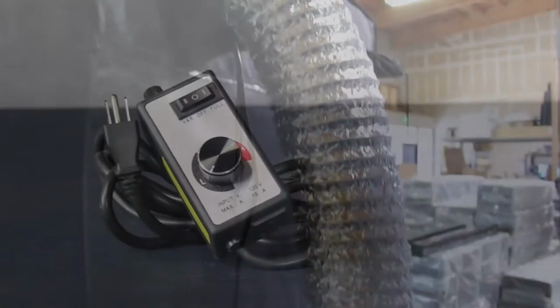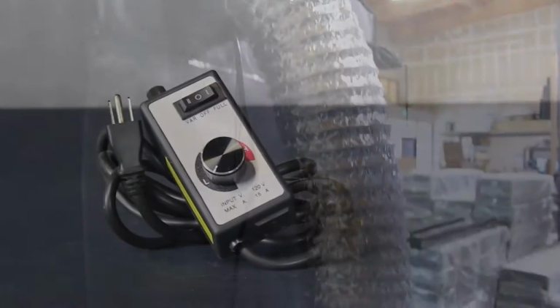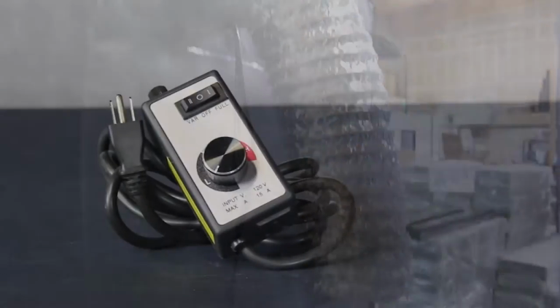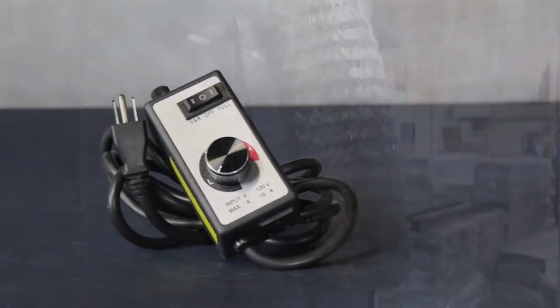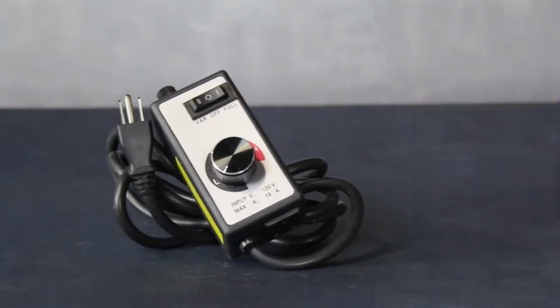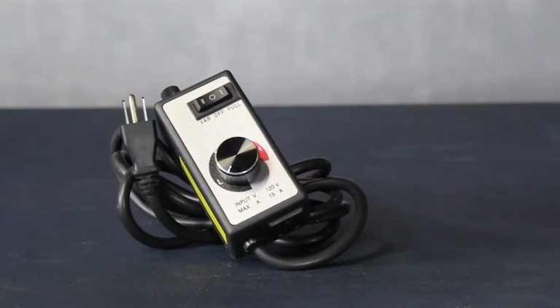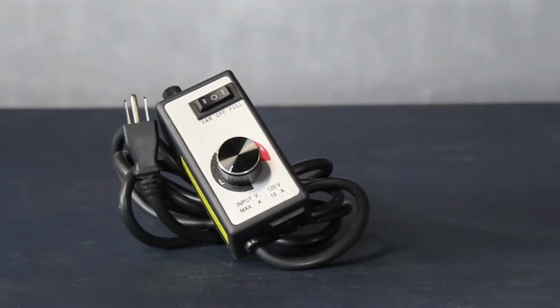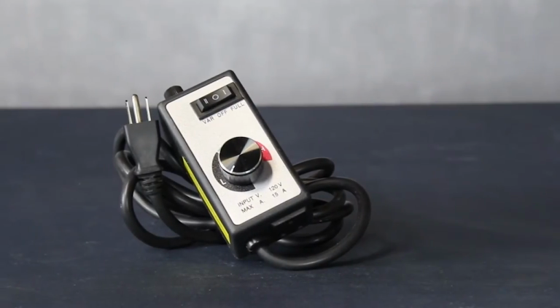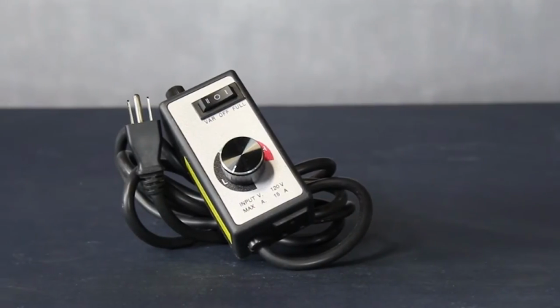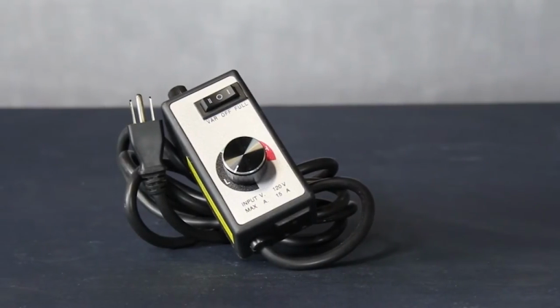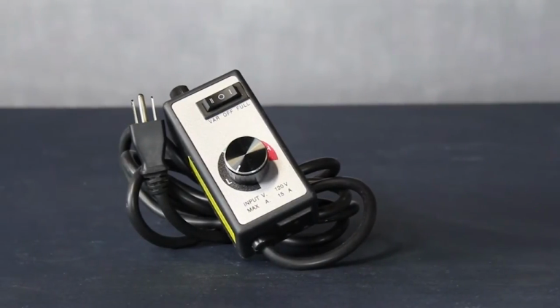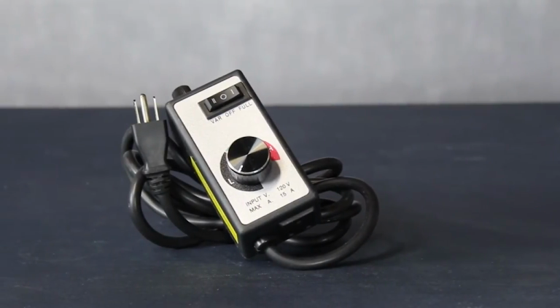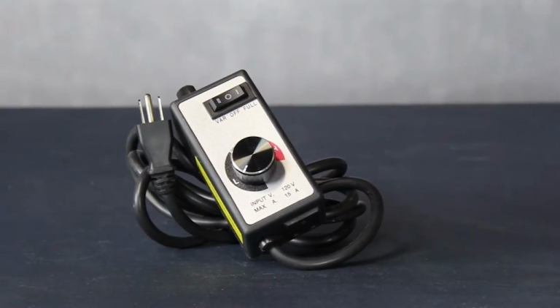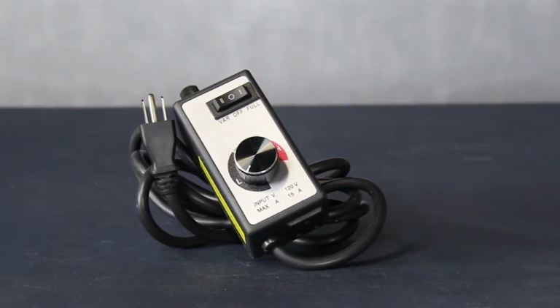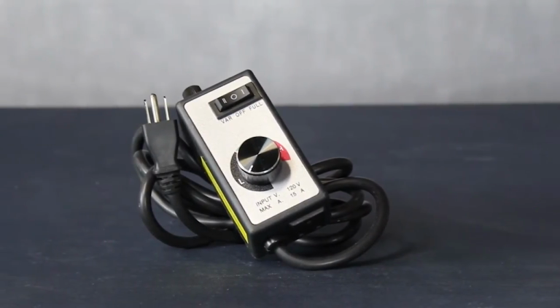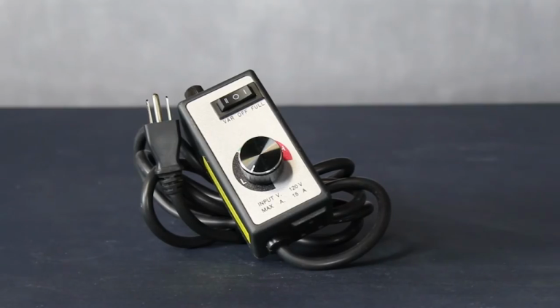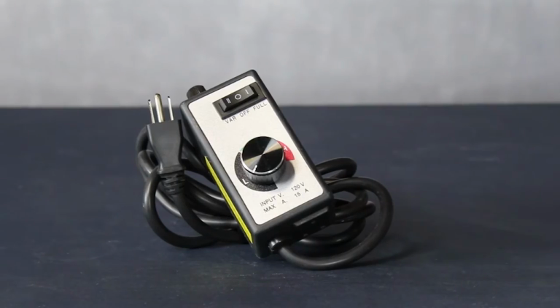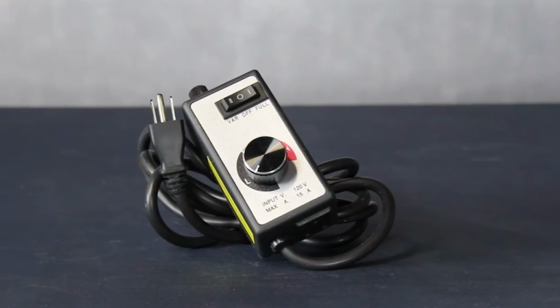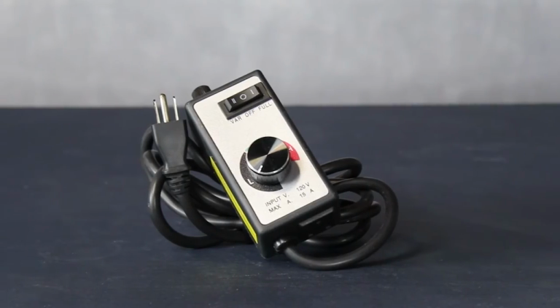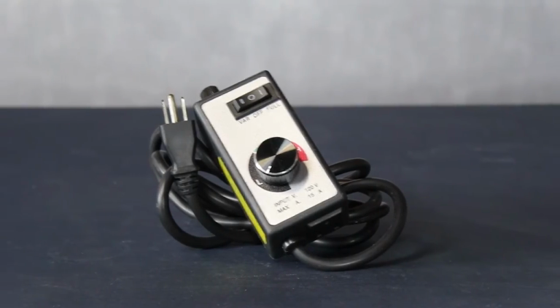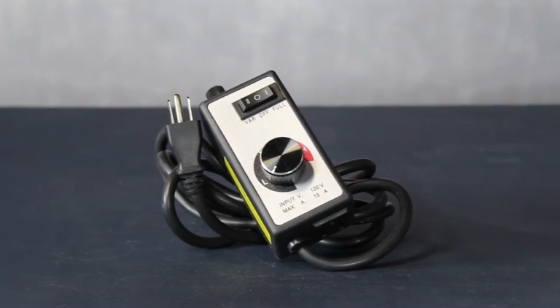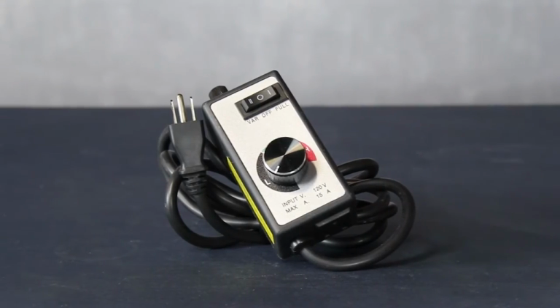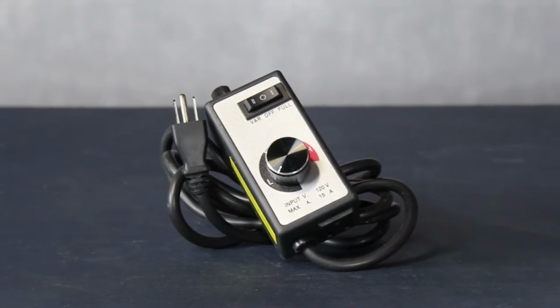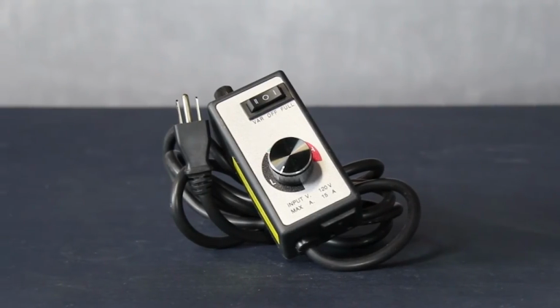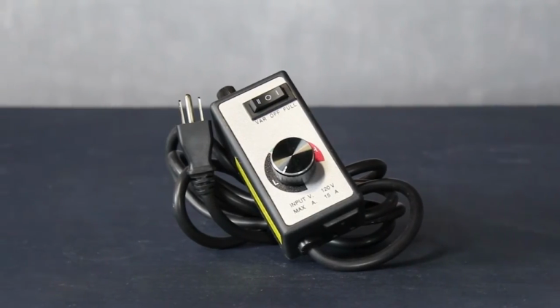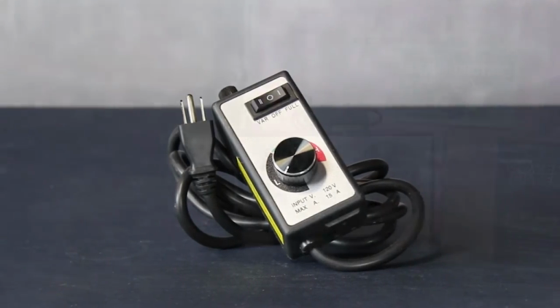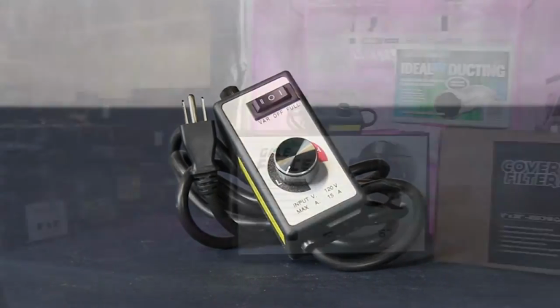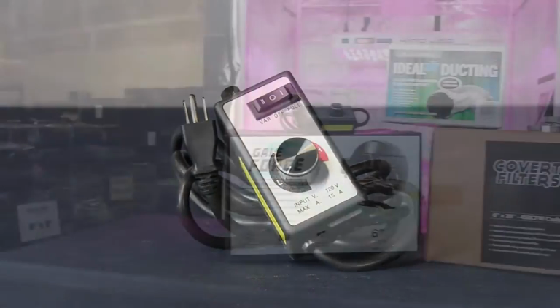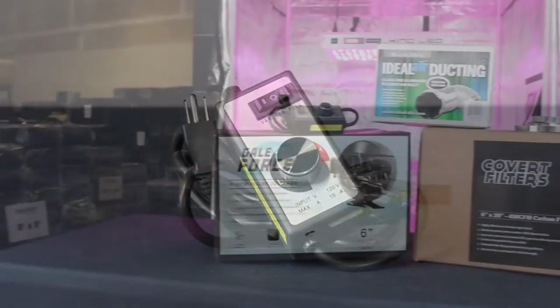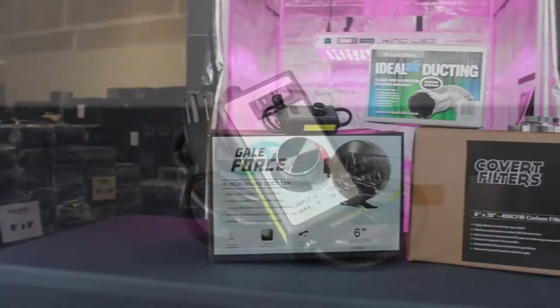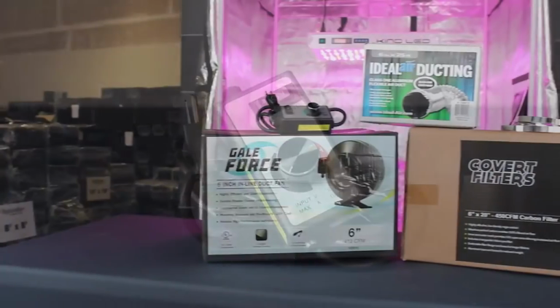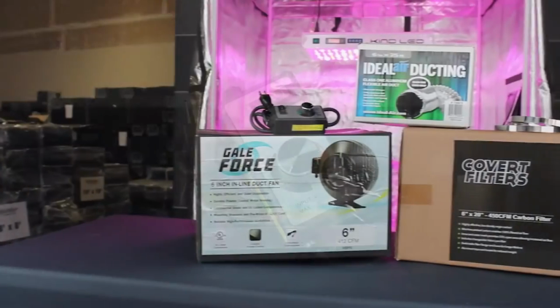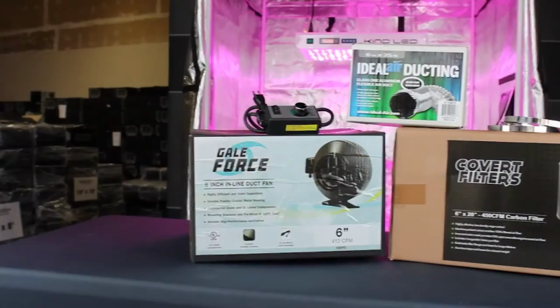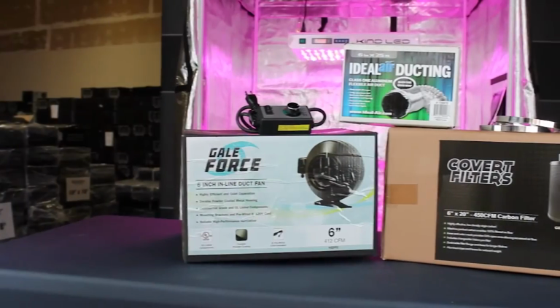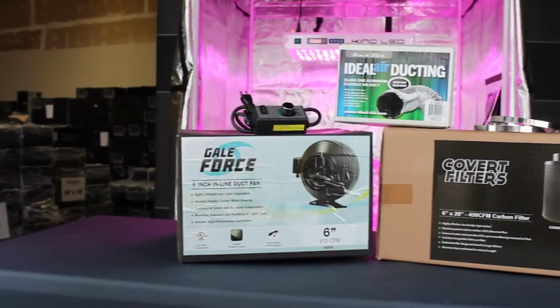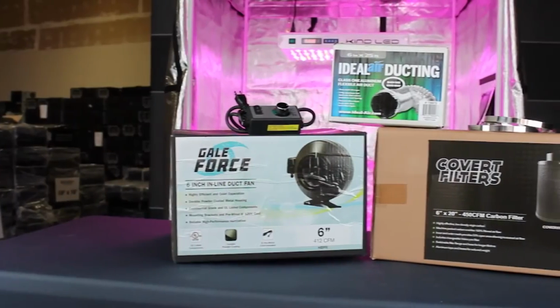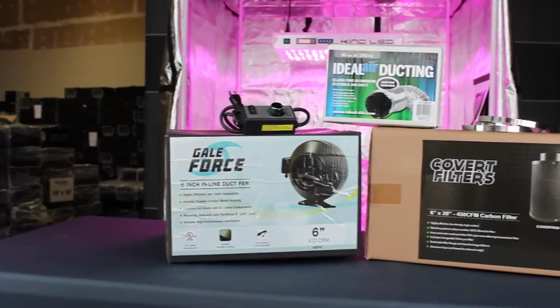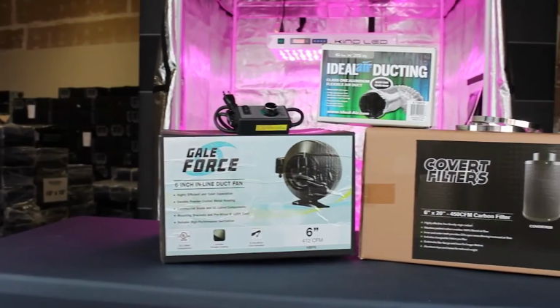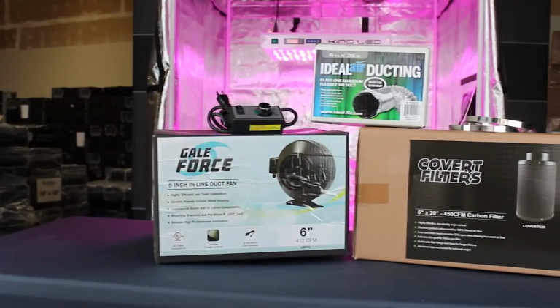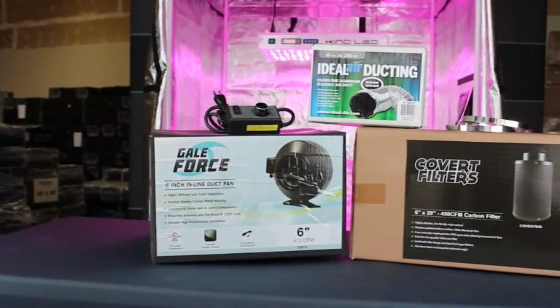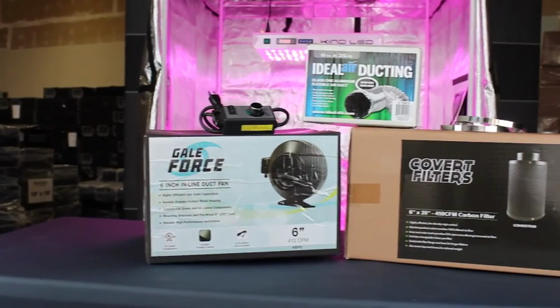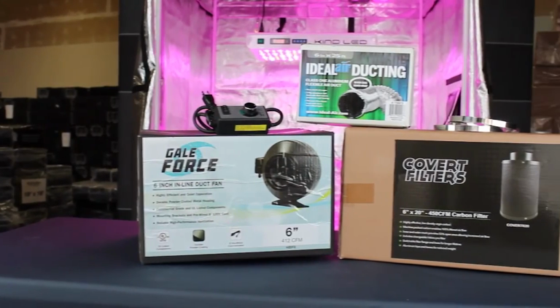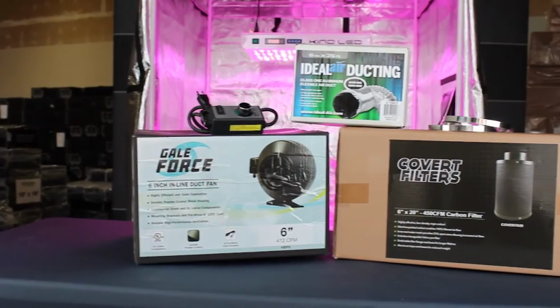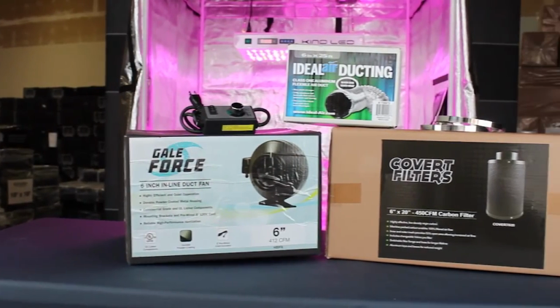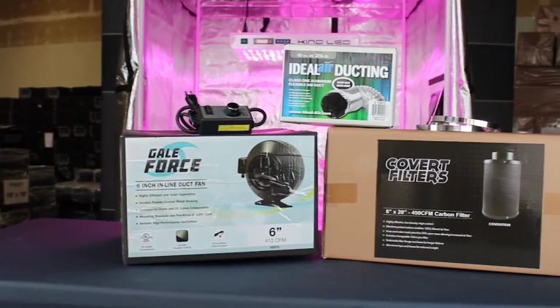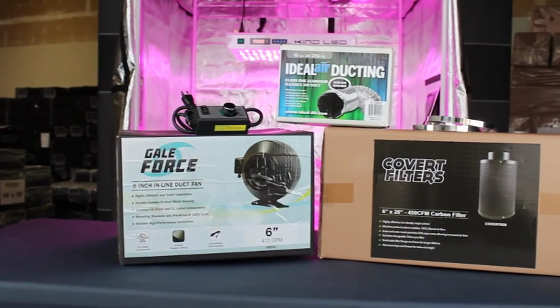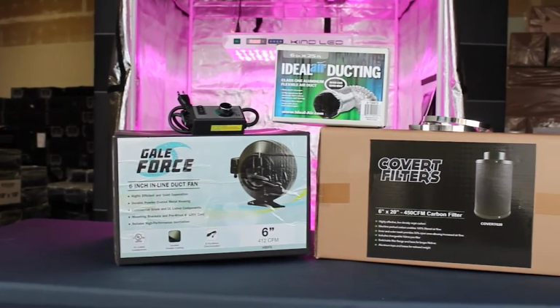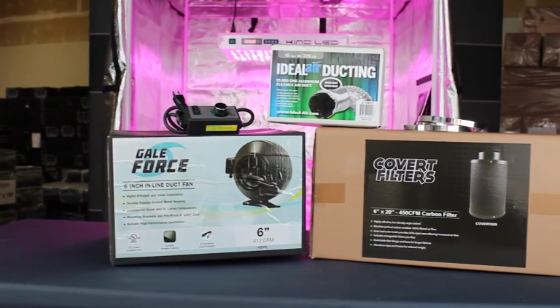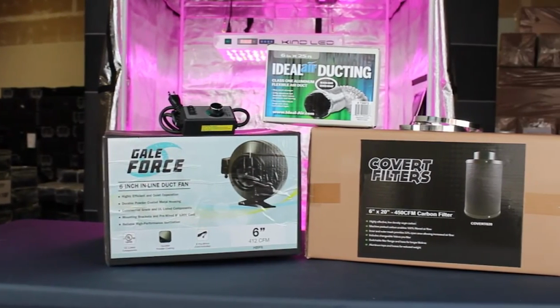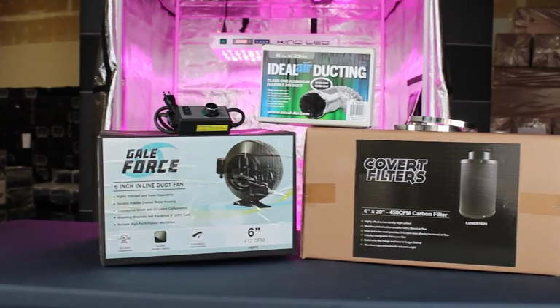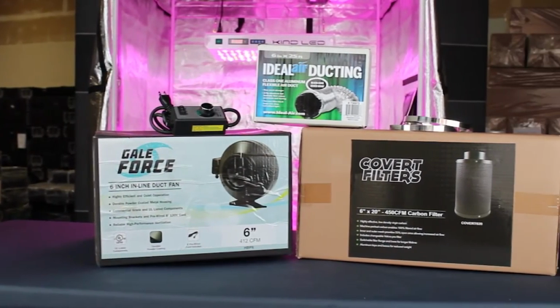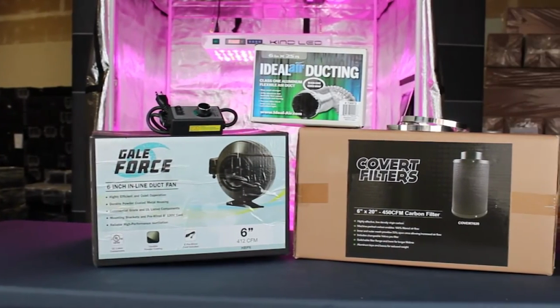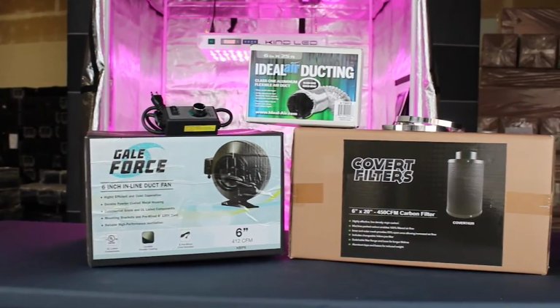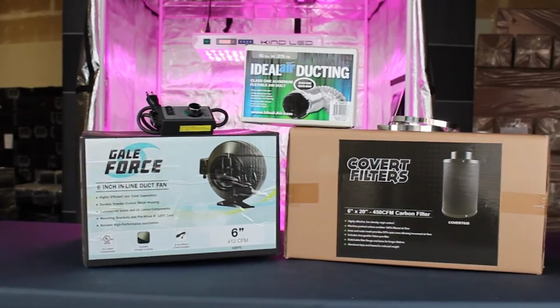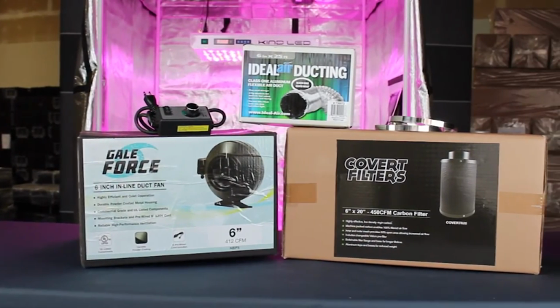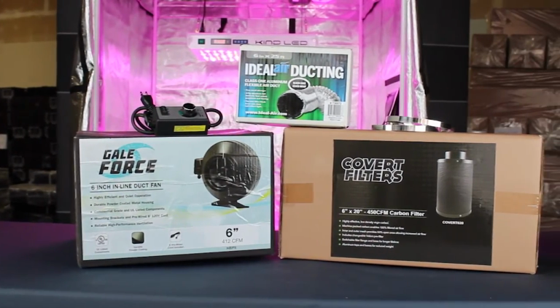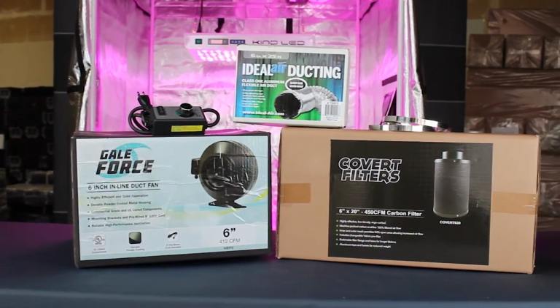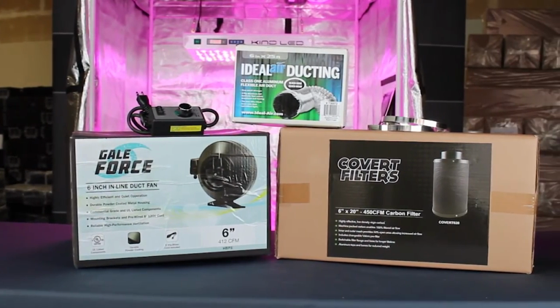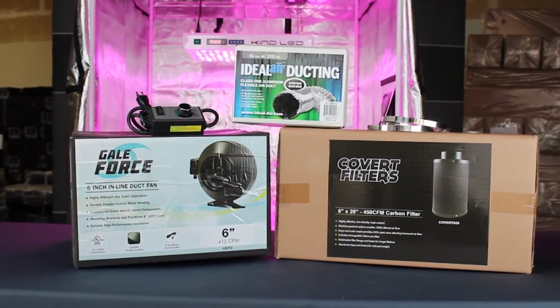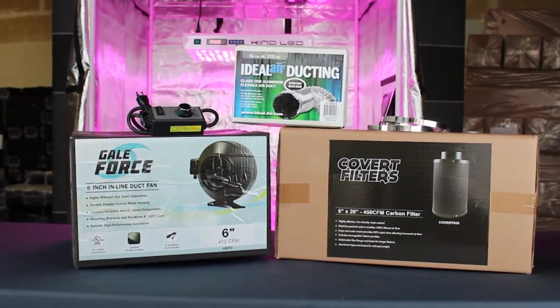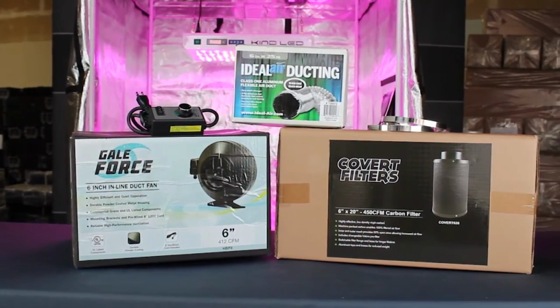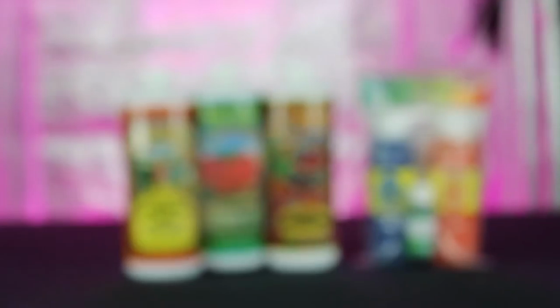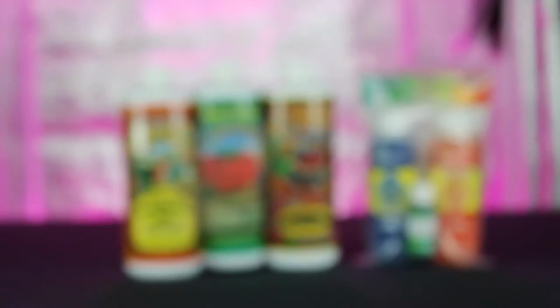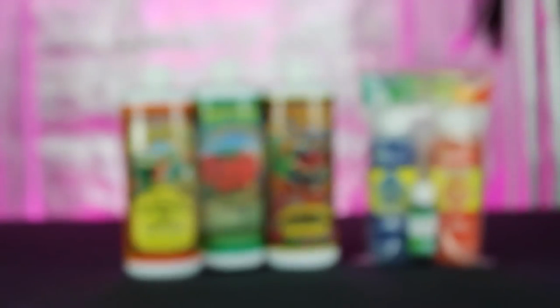We also include variable fan speed controllers with every ventilation package to allow you to adjust the fan speed up or down depending on the heat.